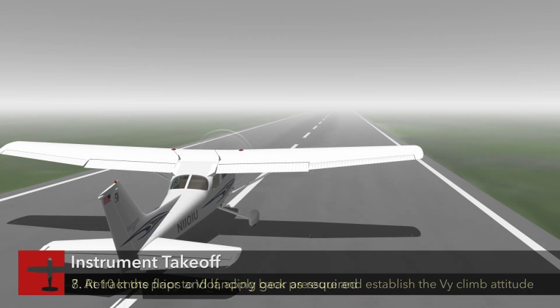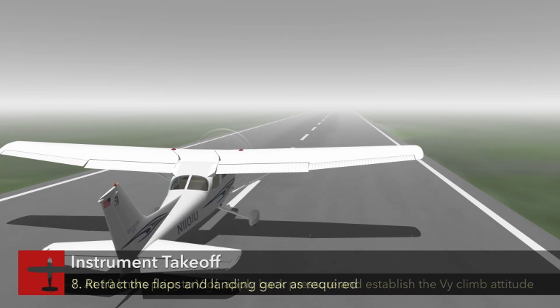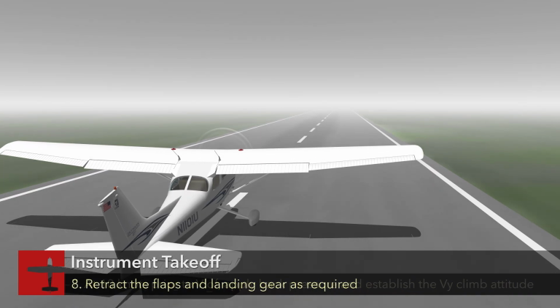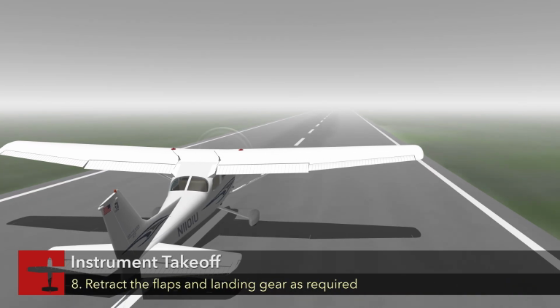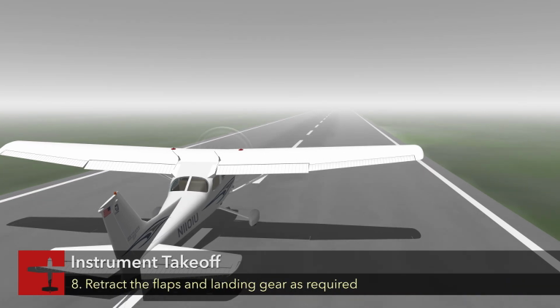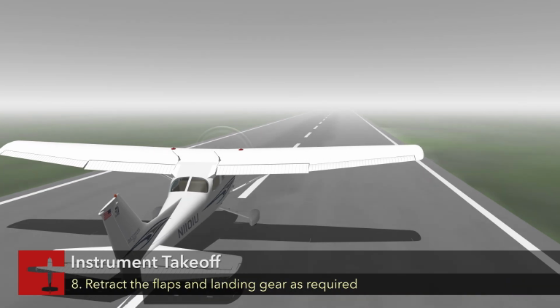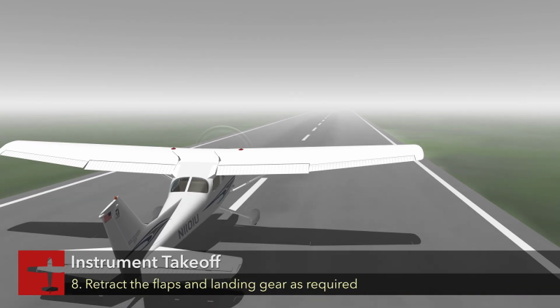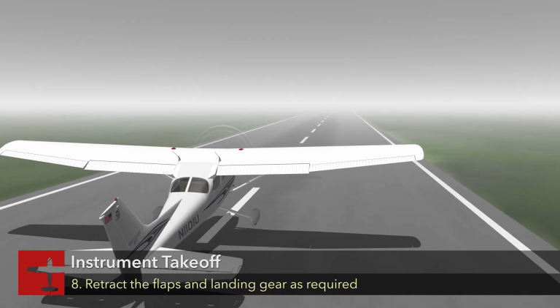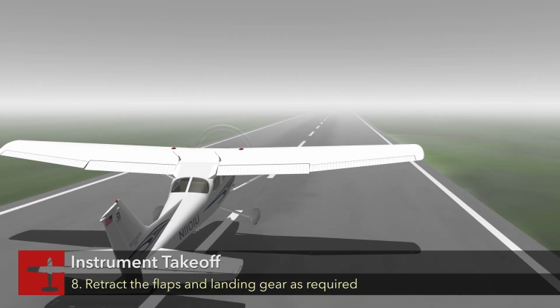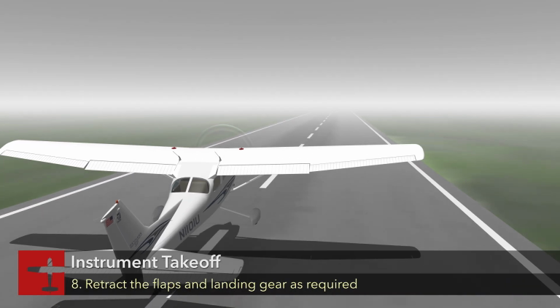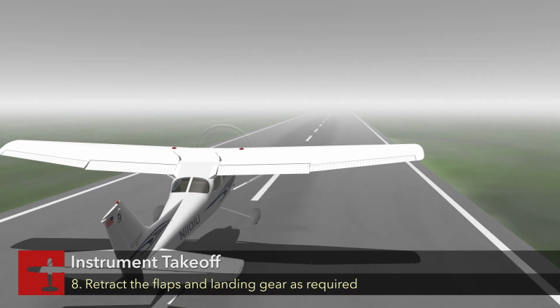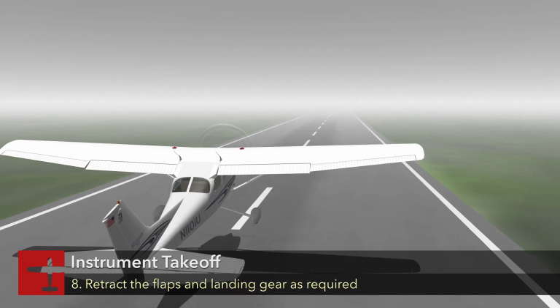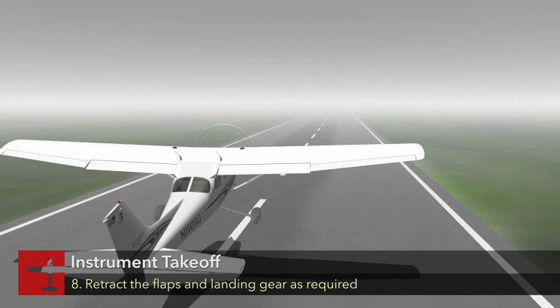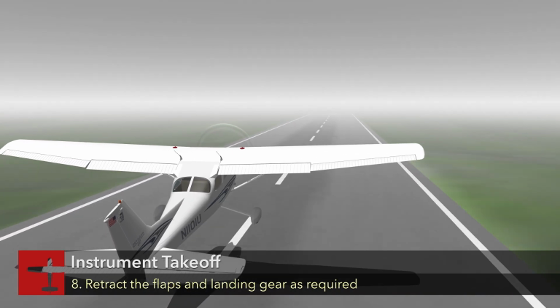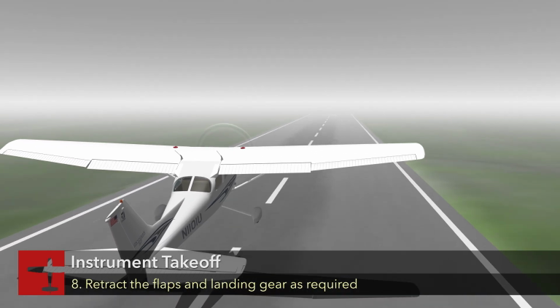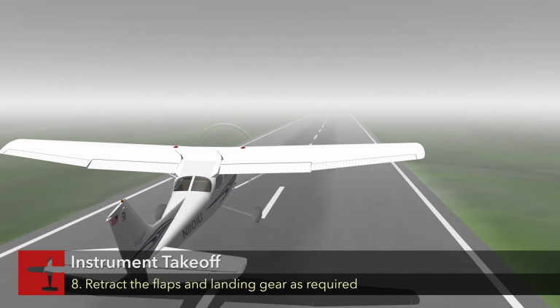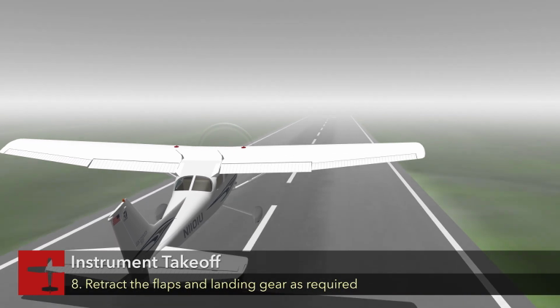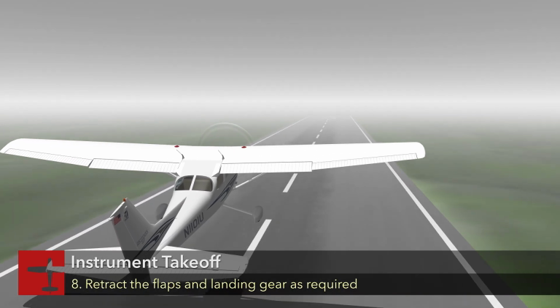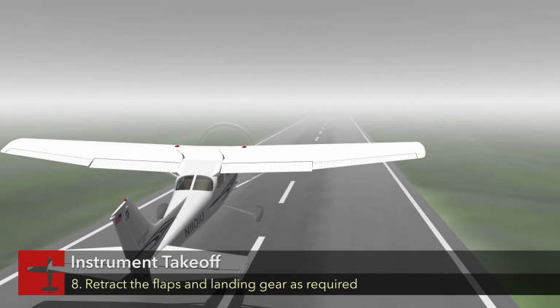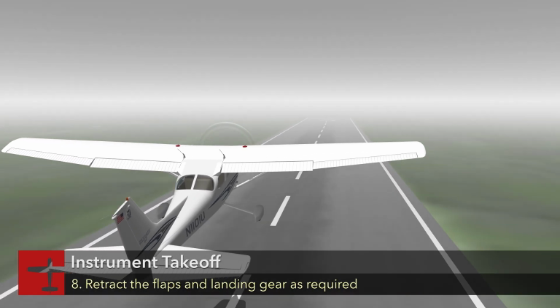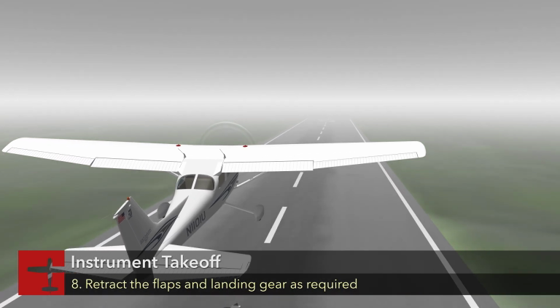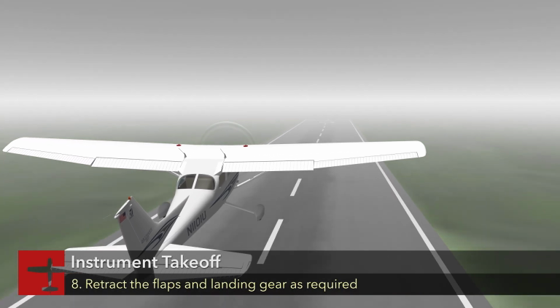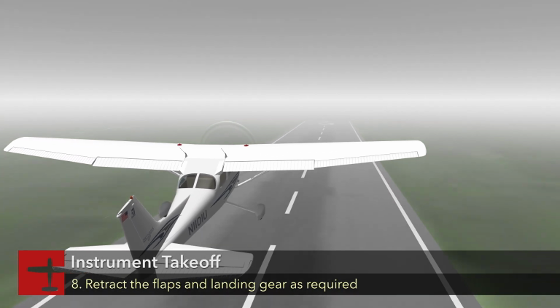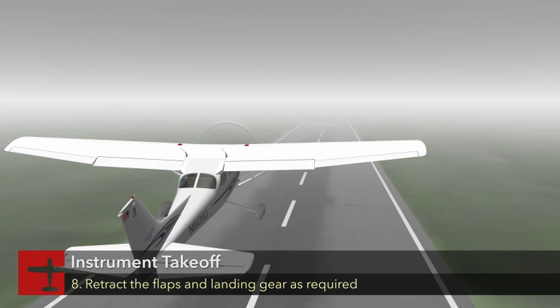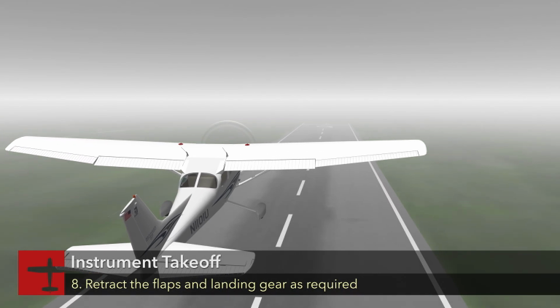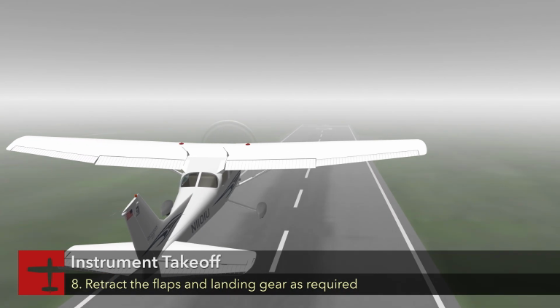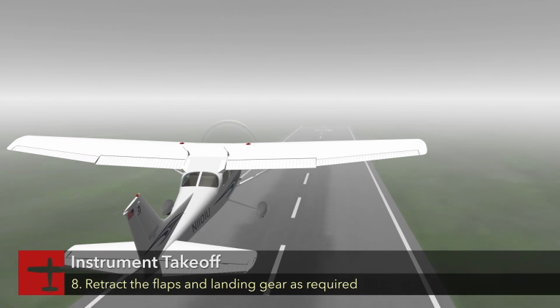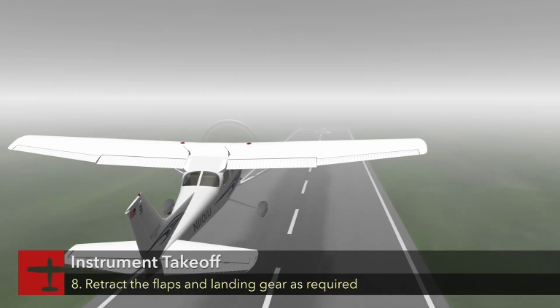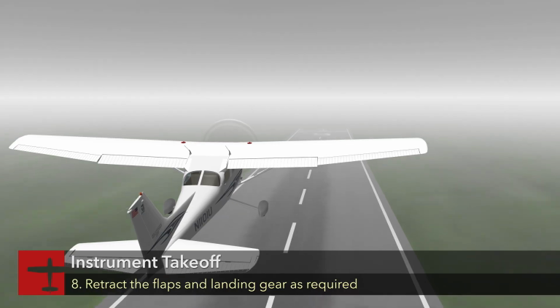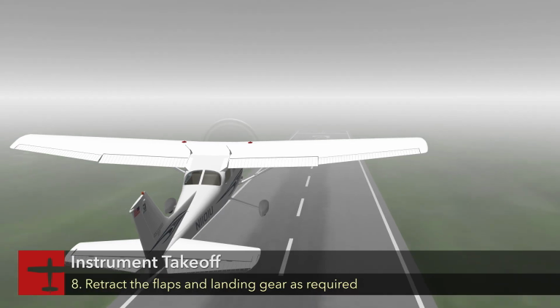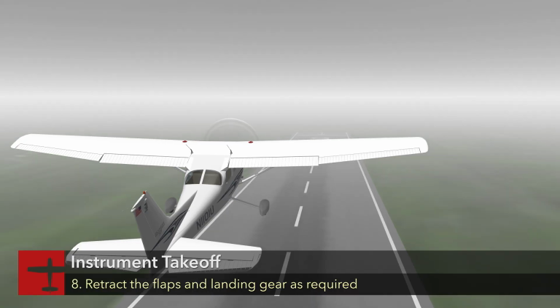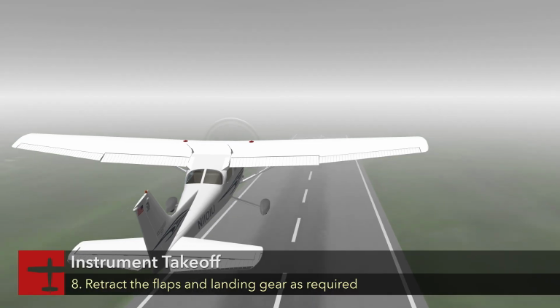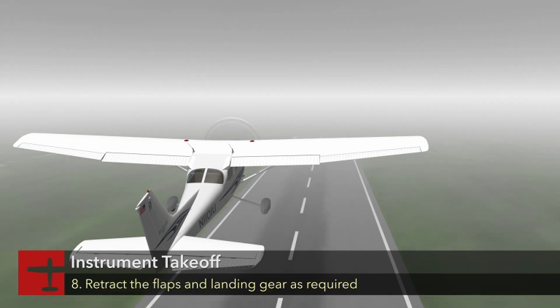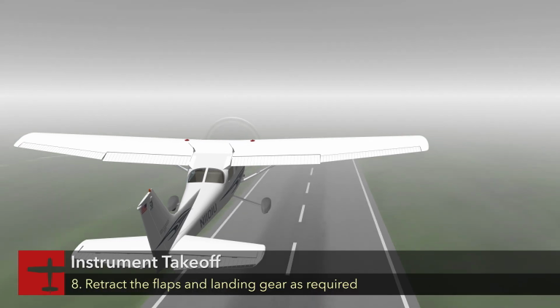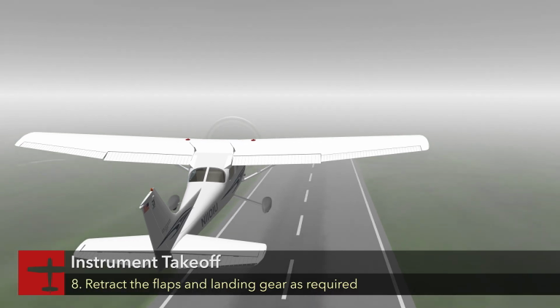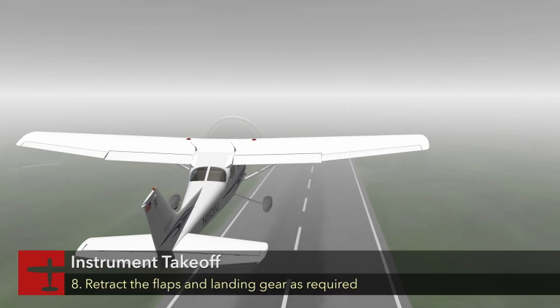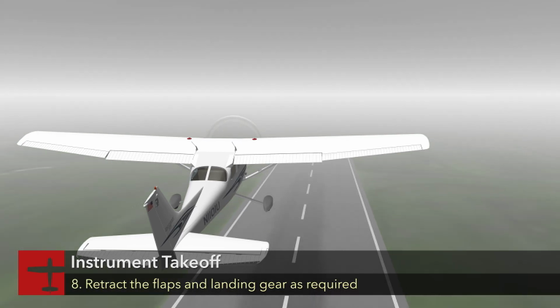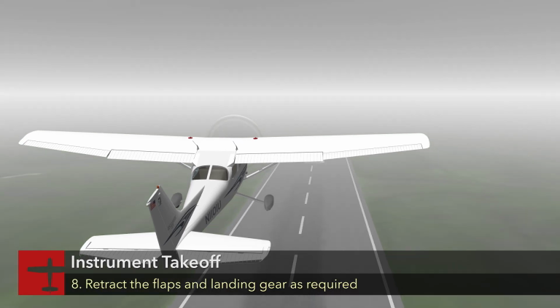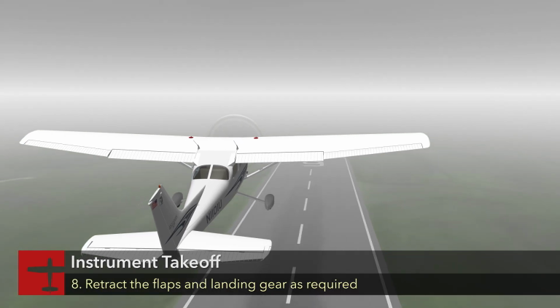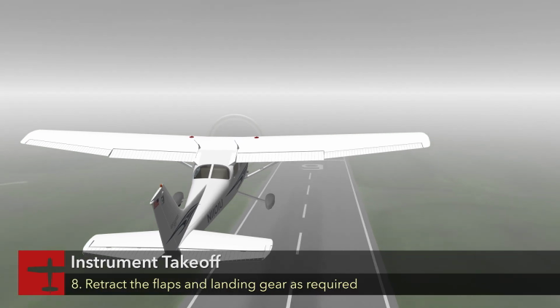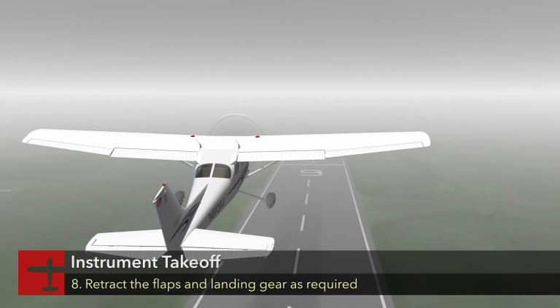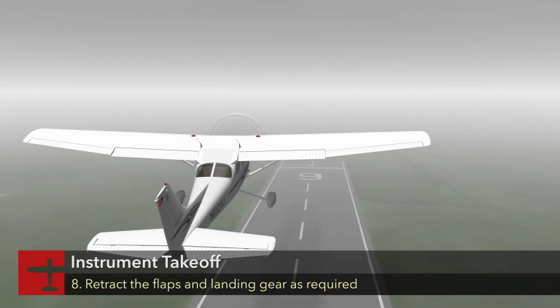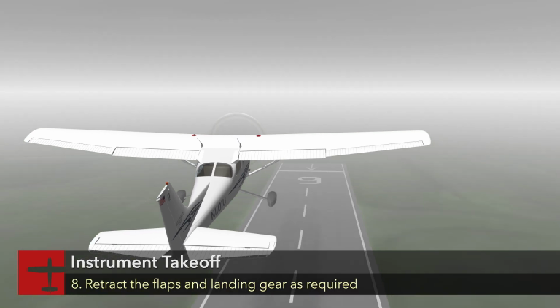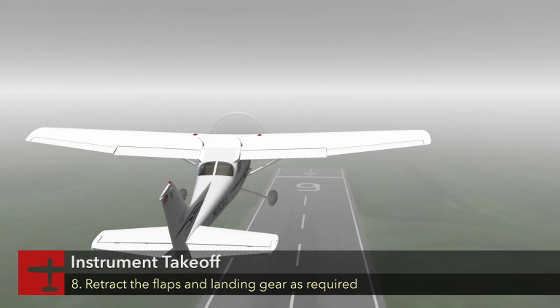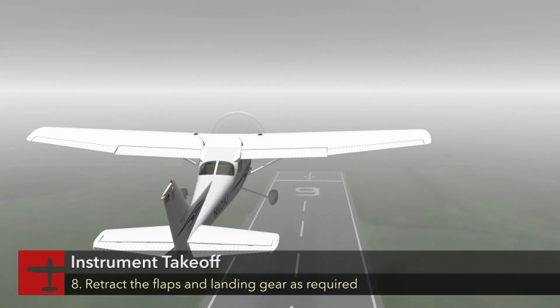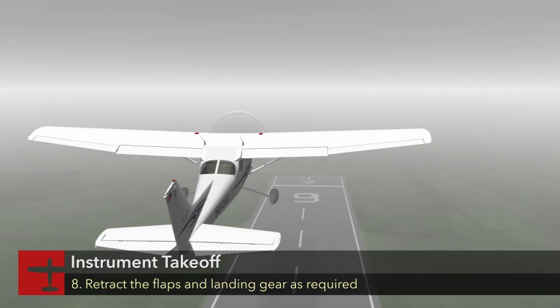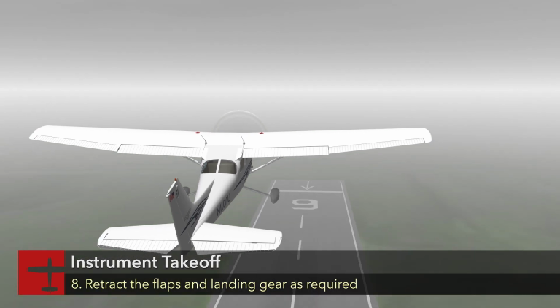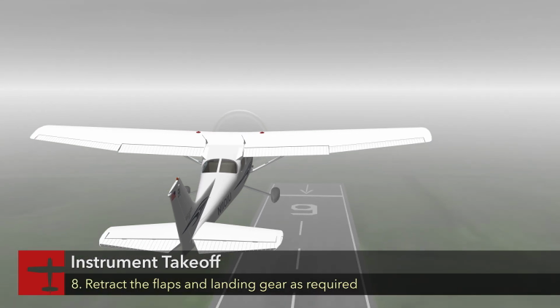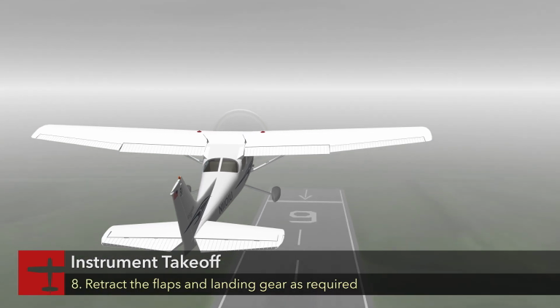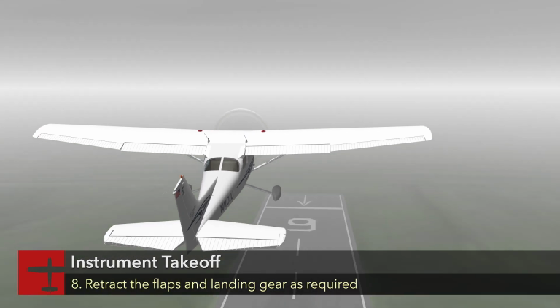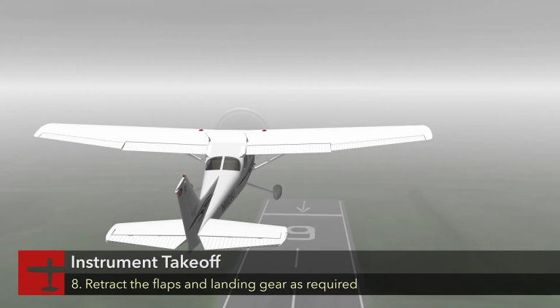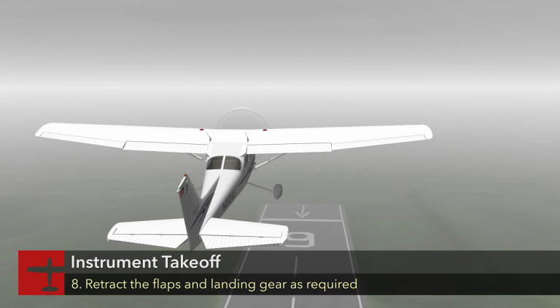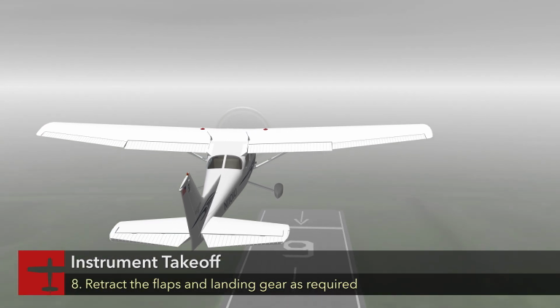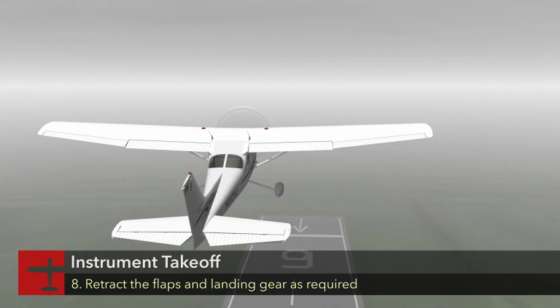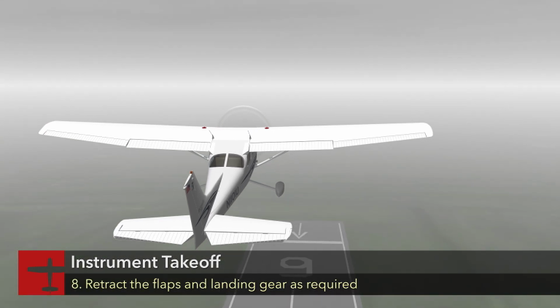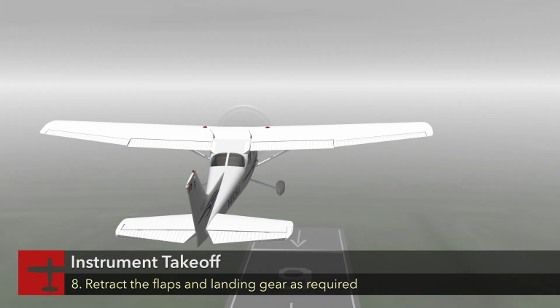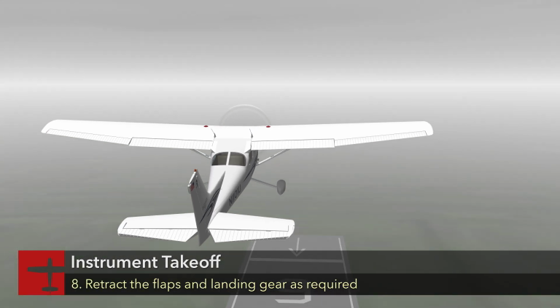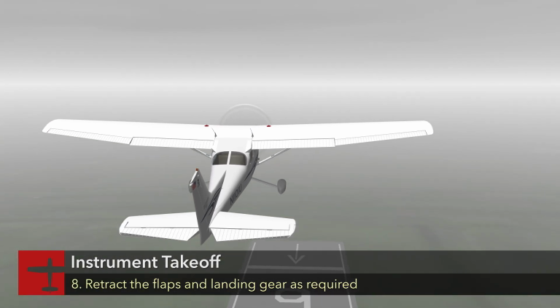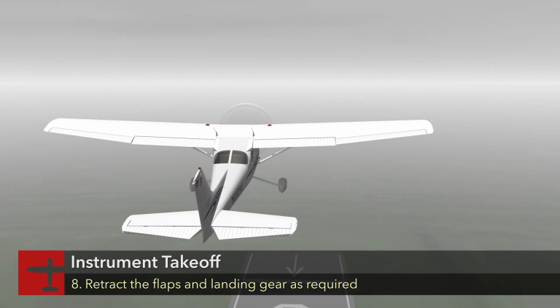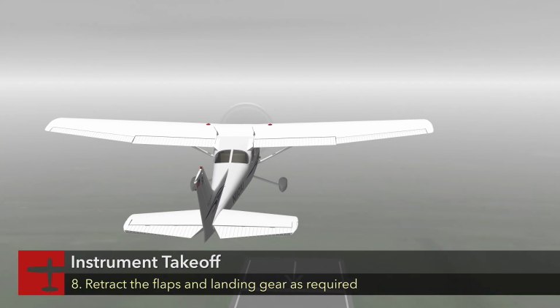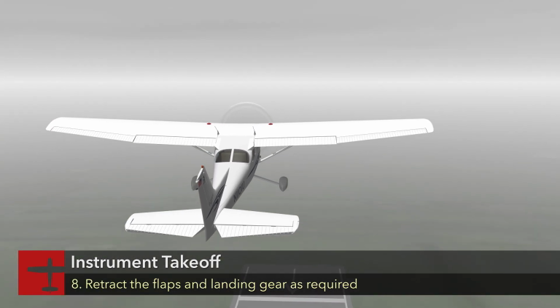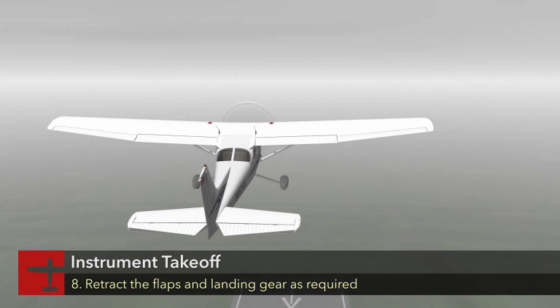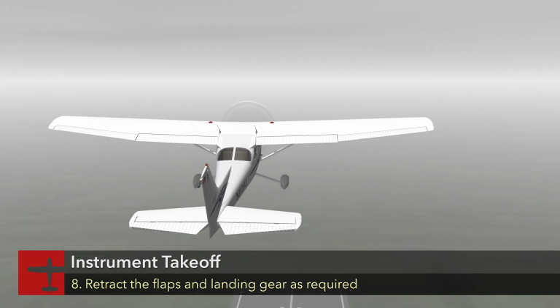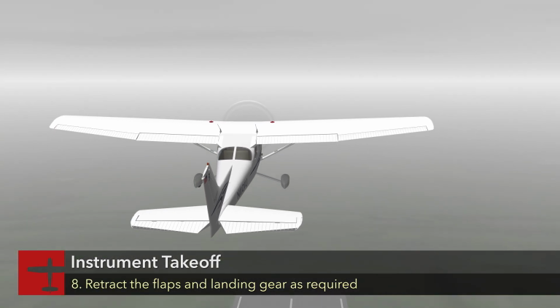Upon liftoff and a positive rate of climb, retract the flaps and/or landing gear as required.